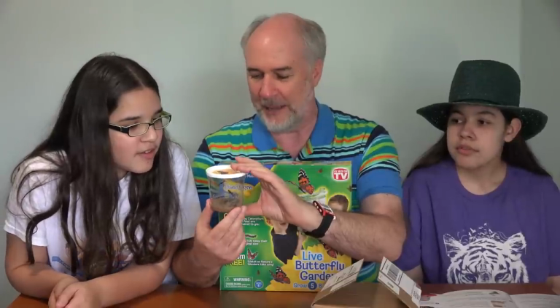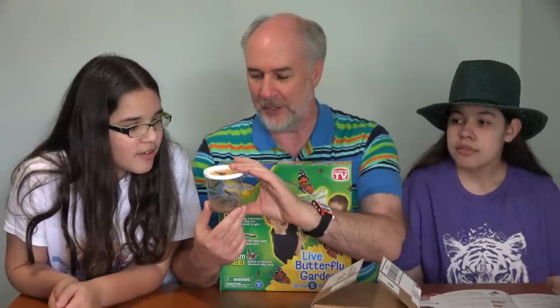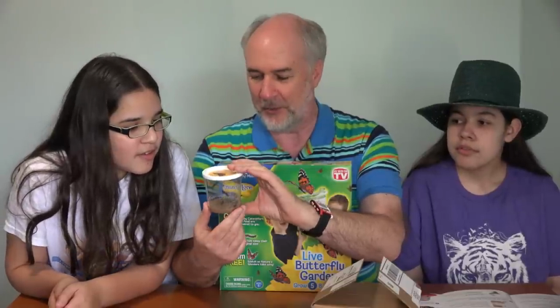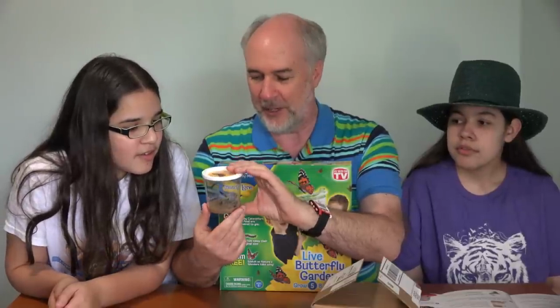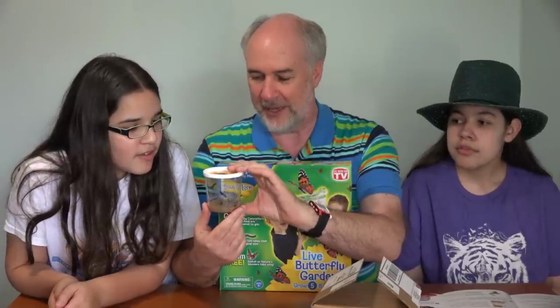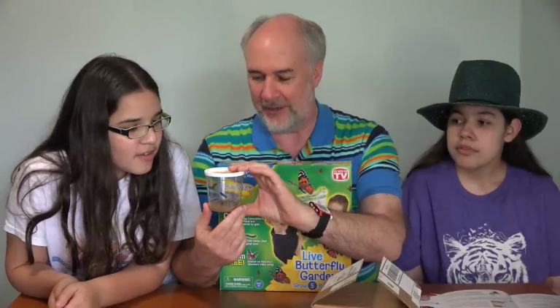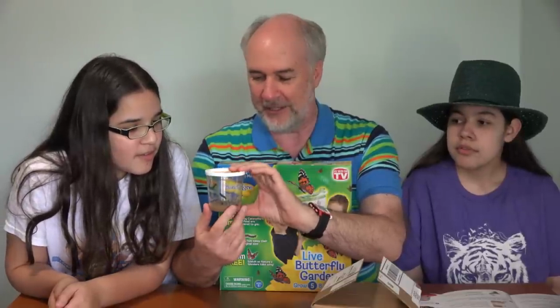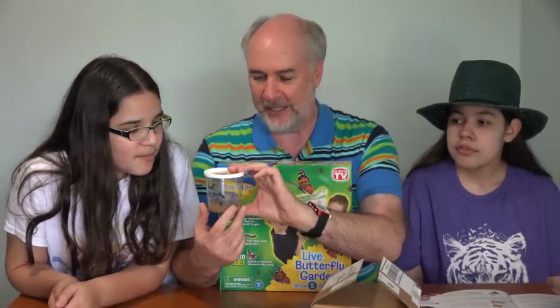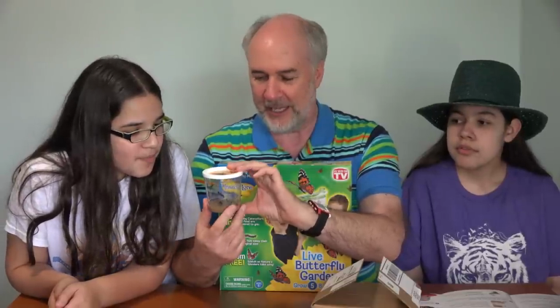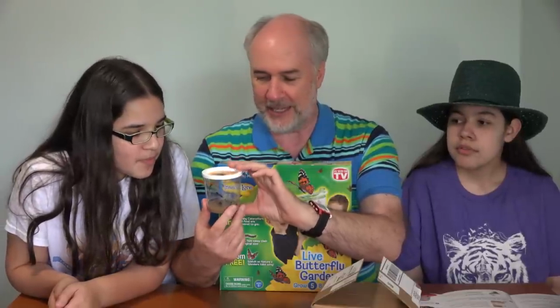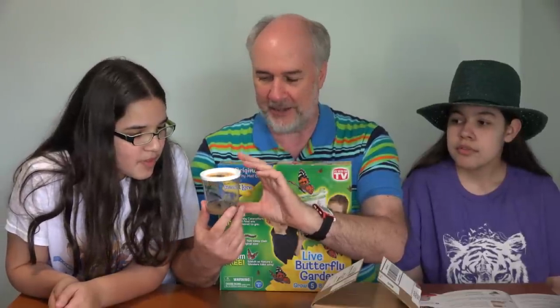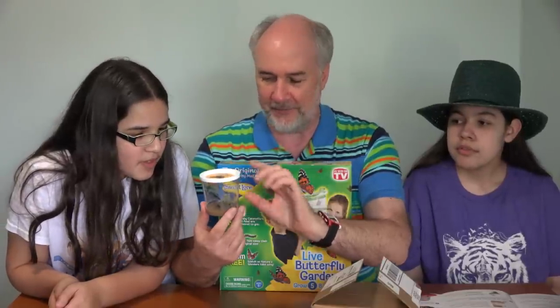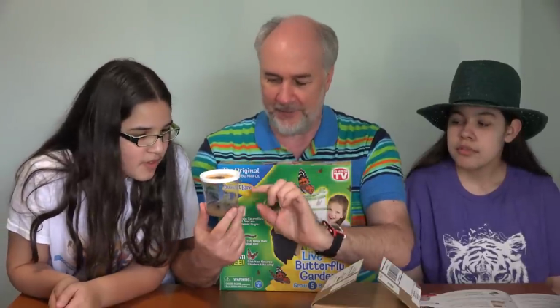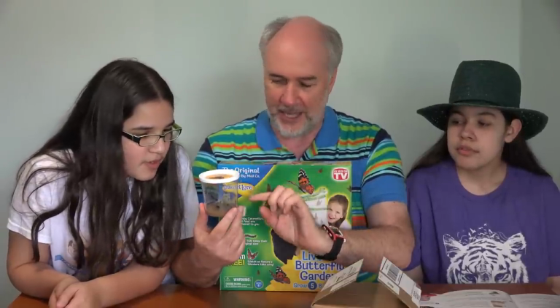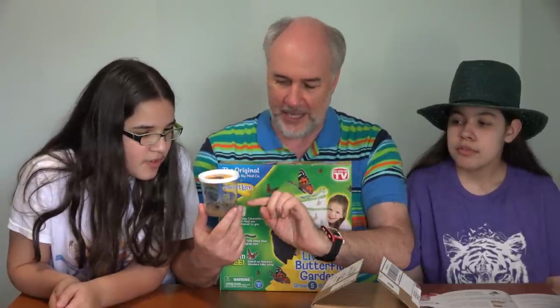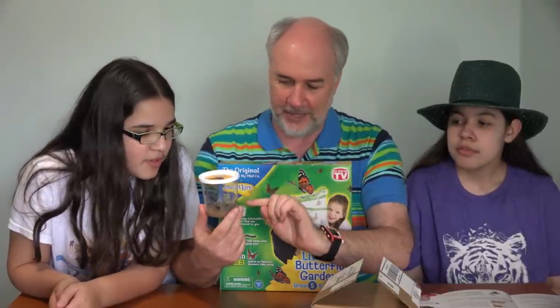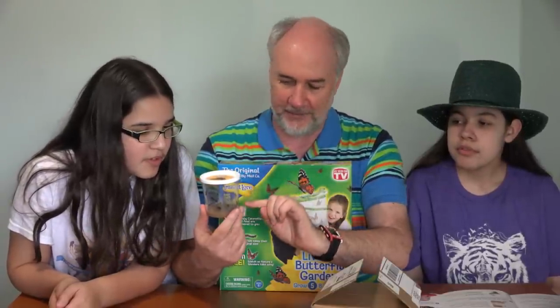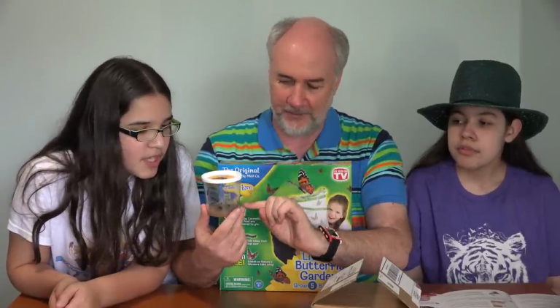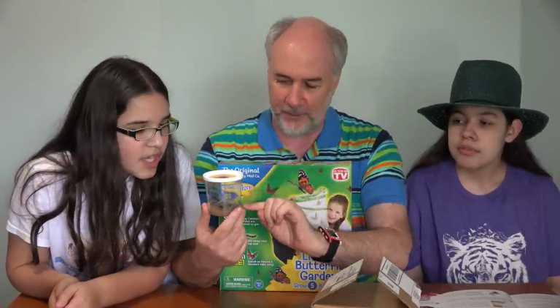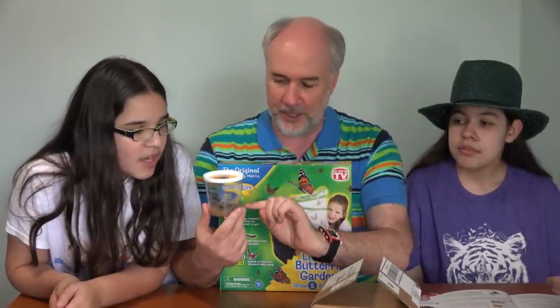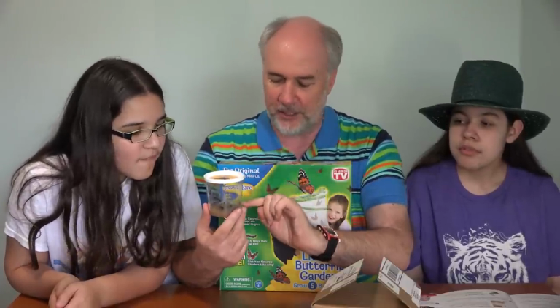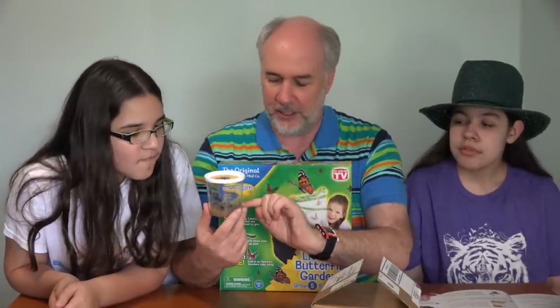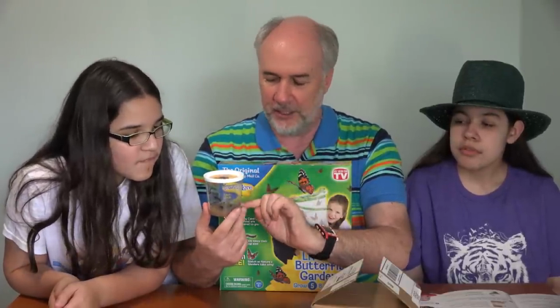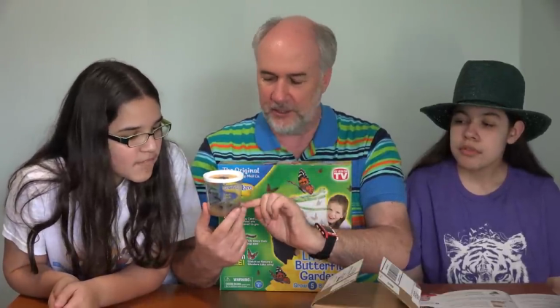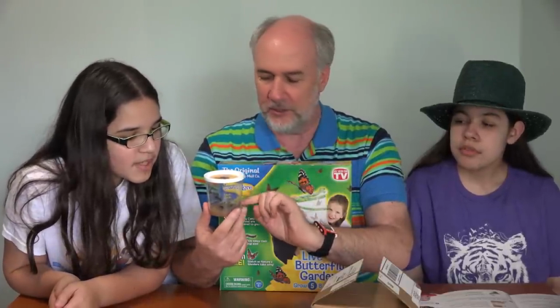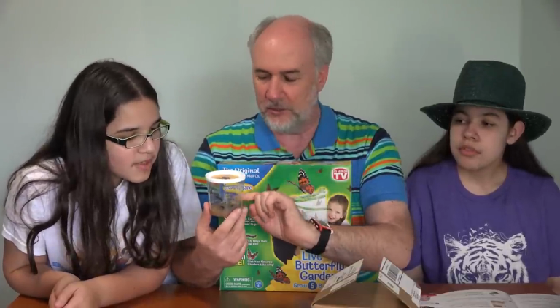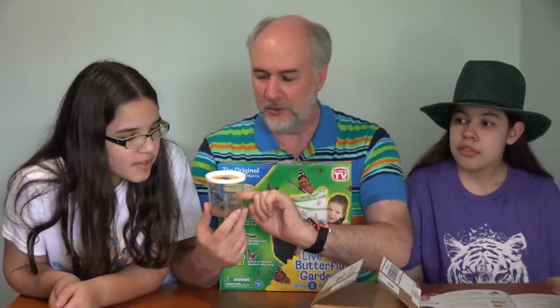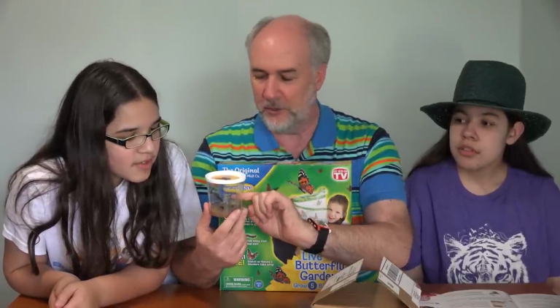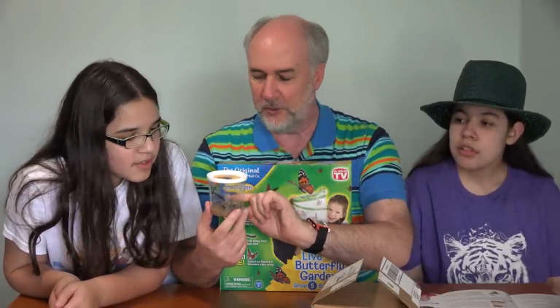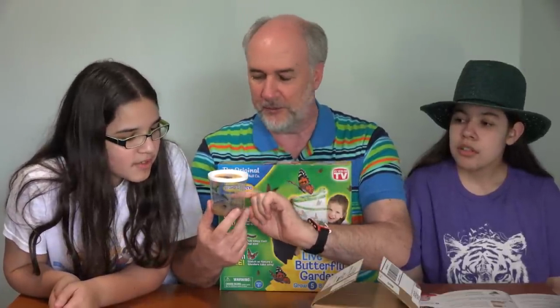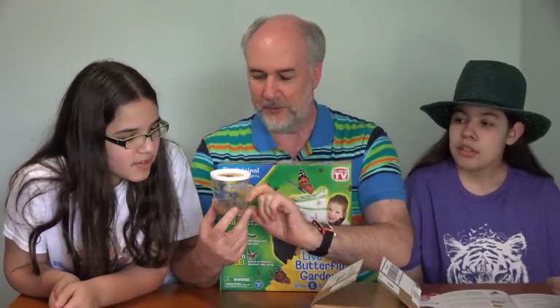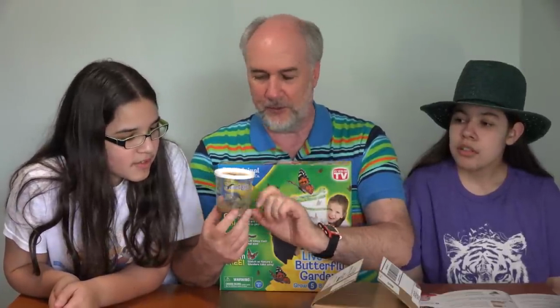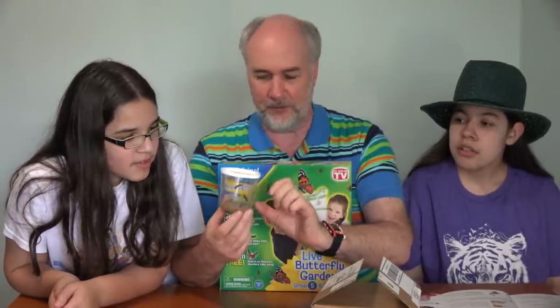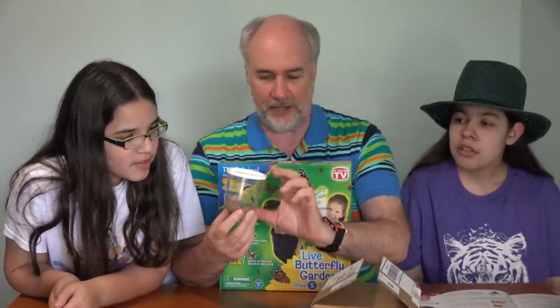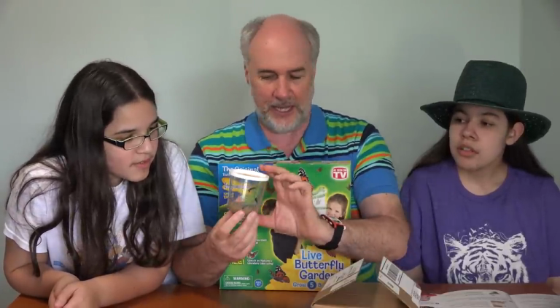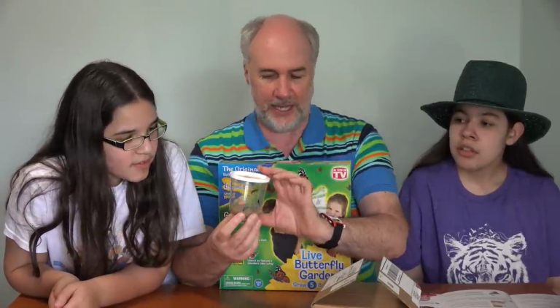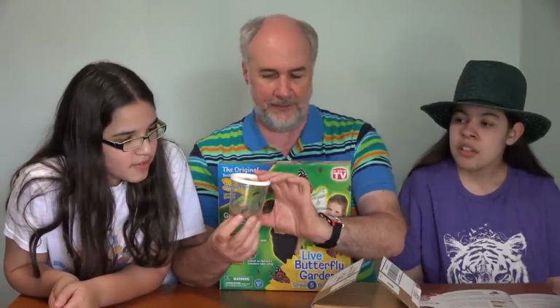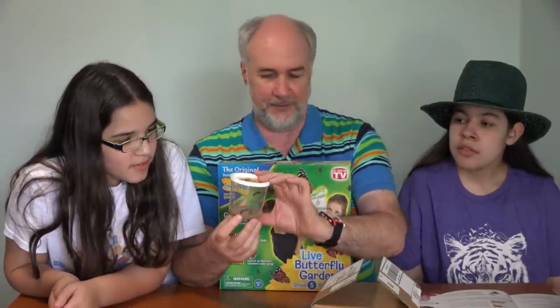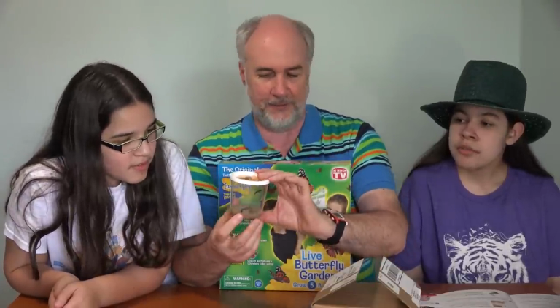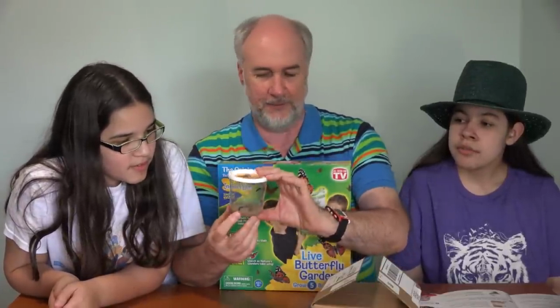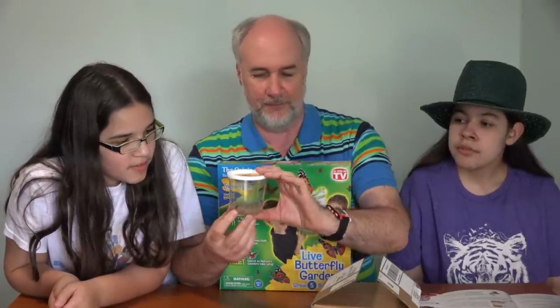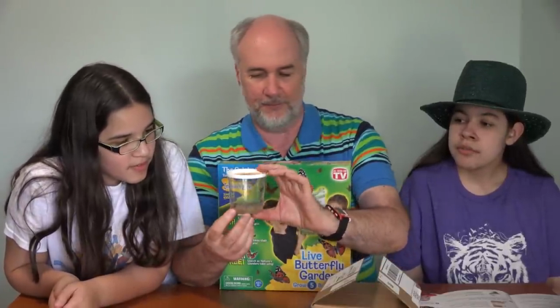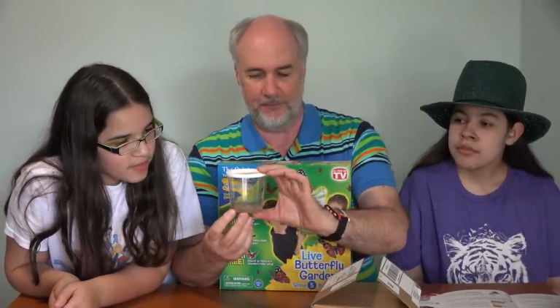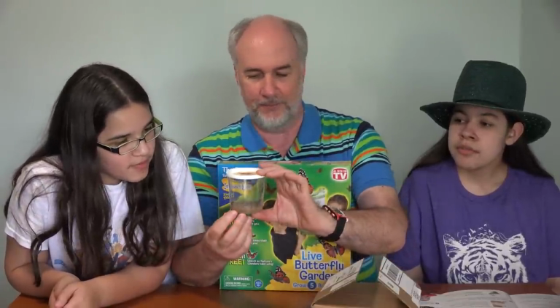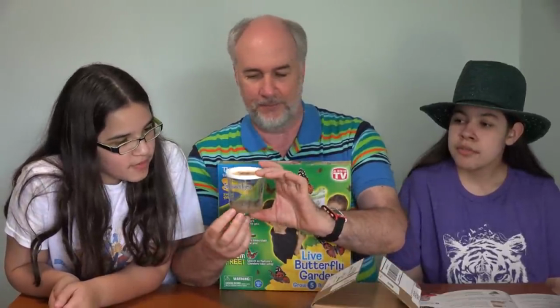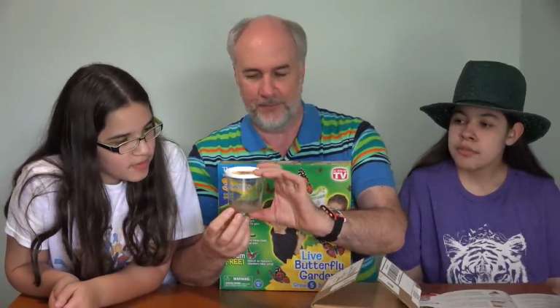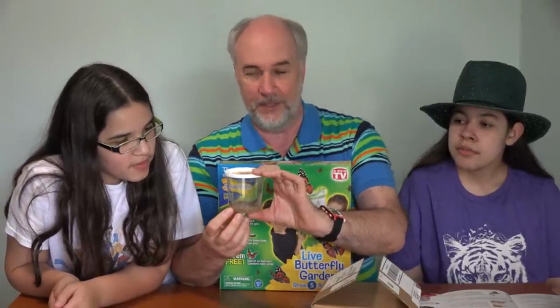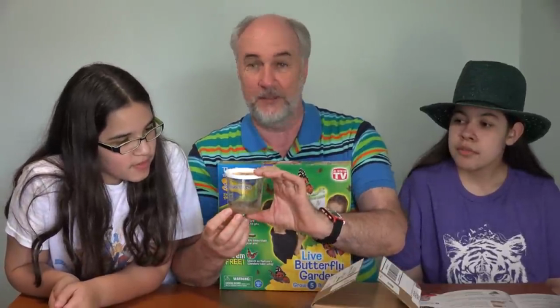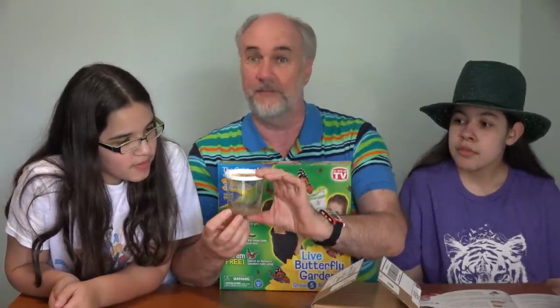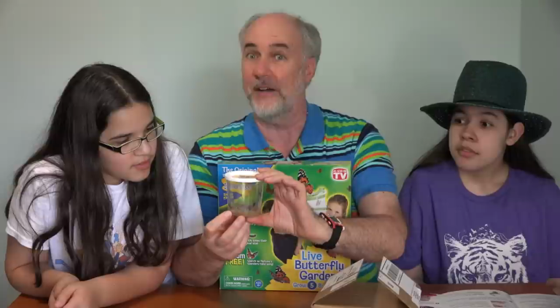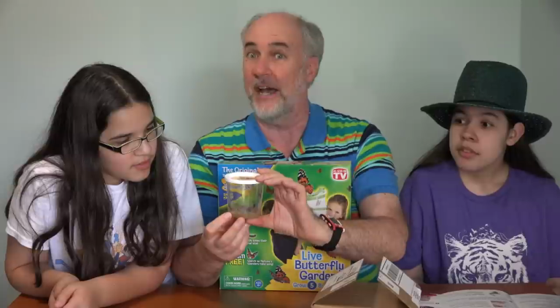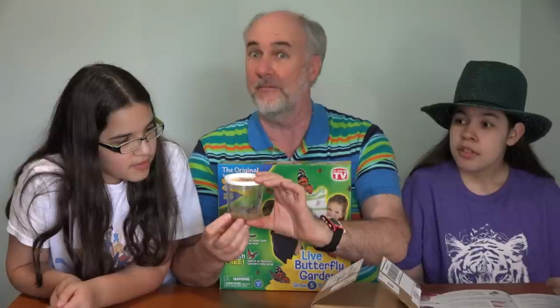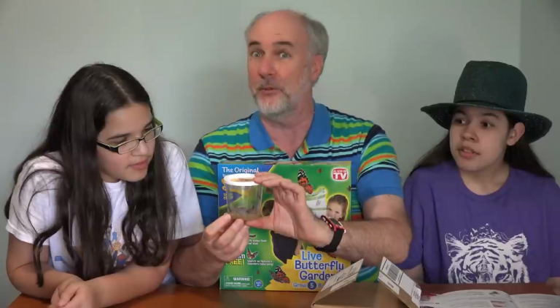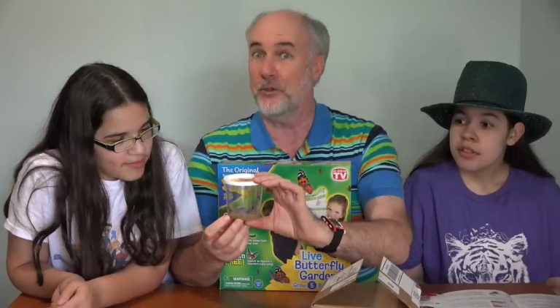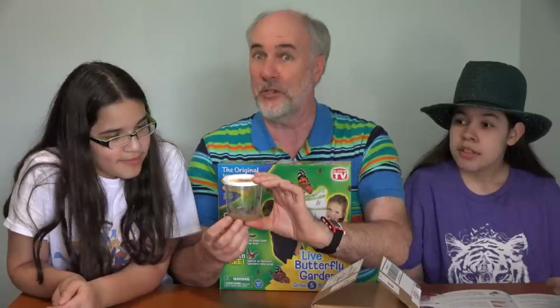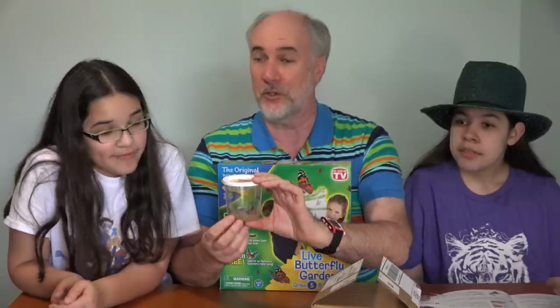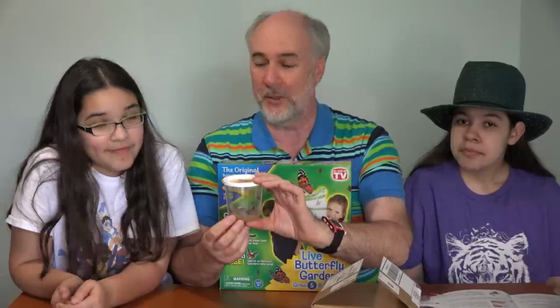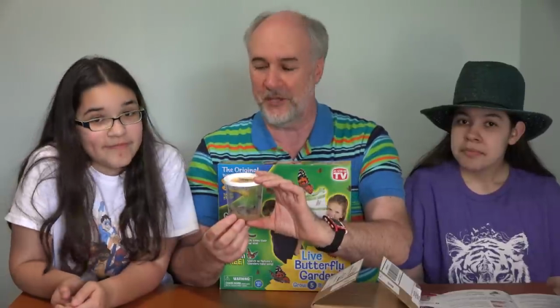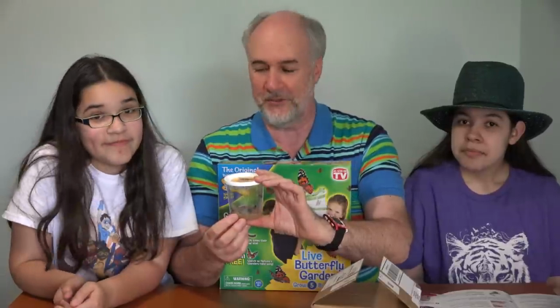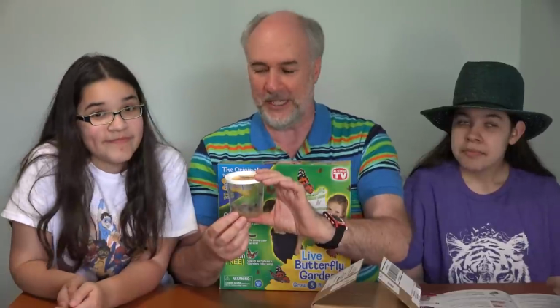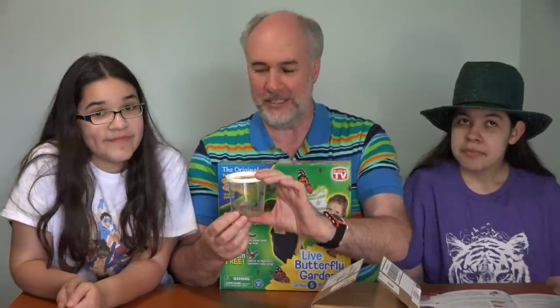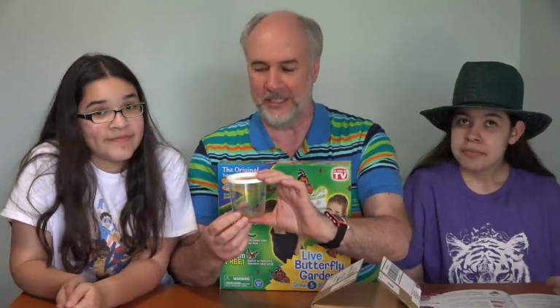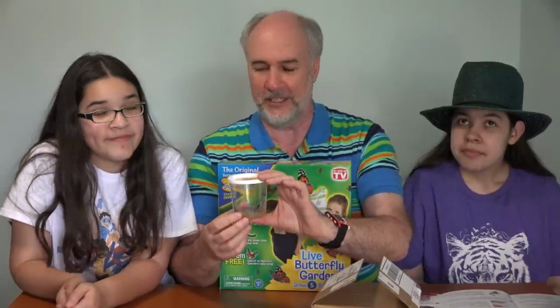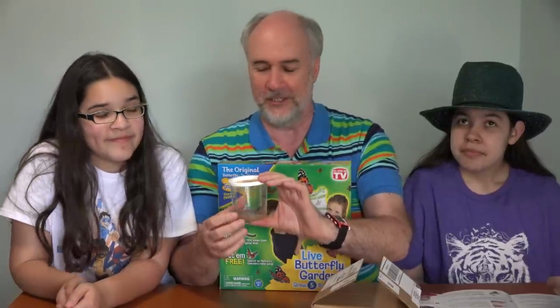And how many do we have? I think I count five. One, two, three, four, five. Five potential butterflies here.